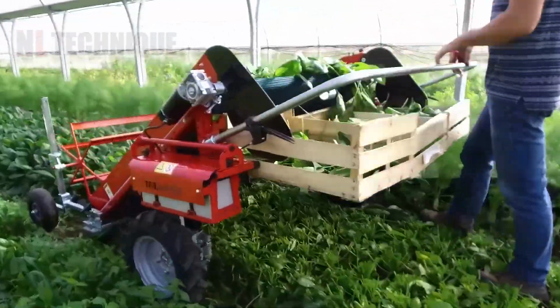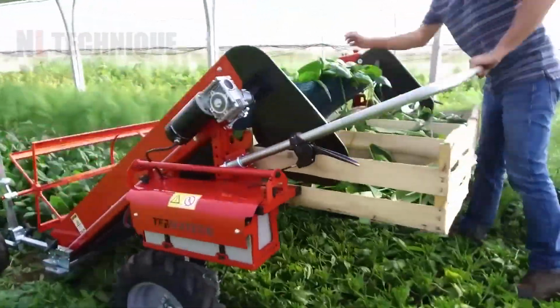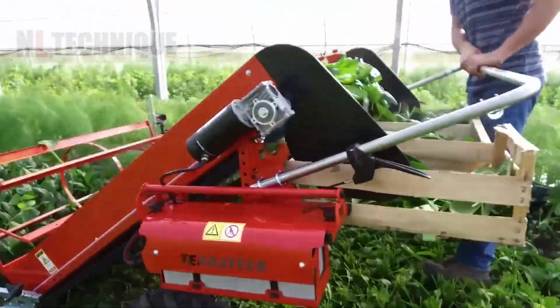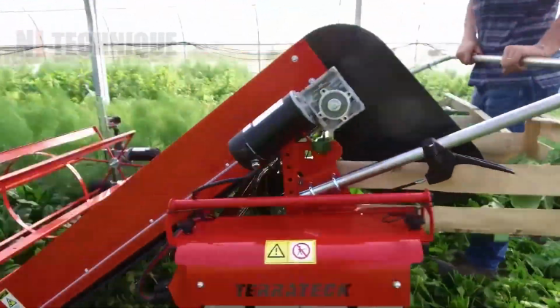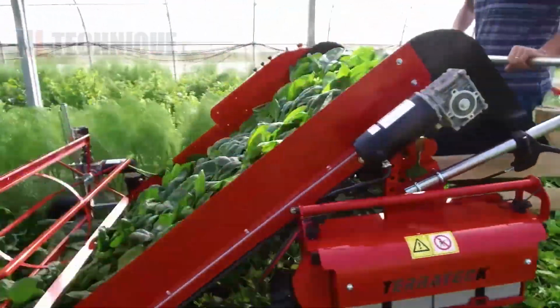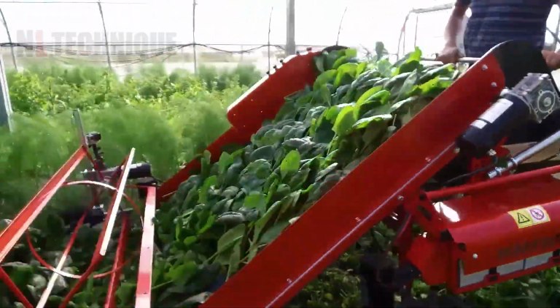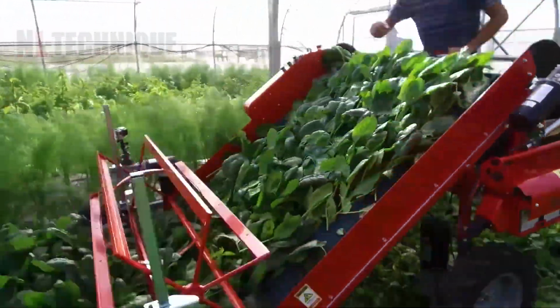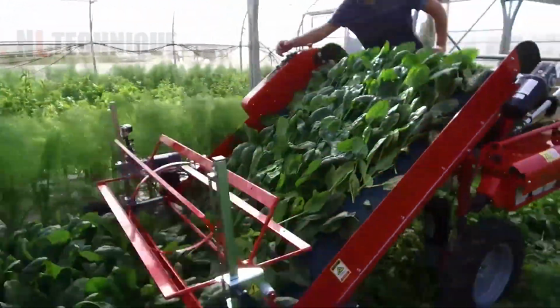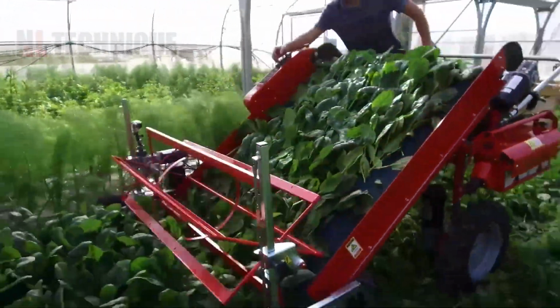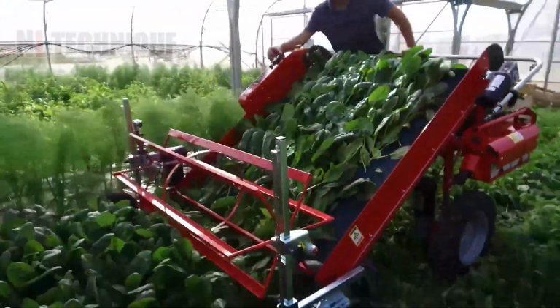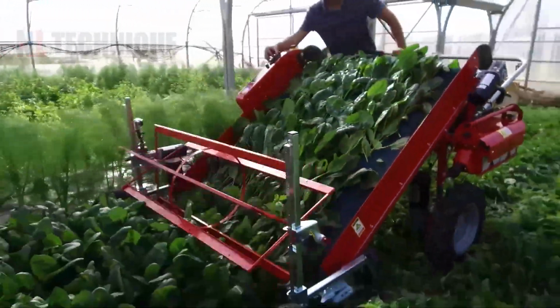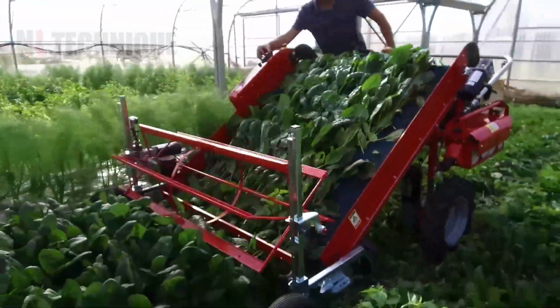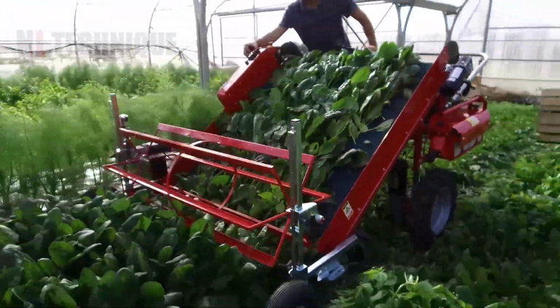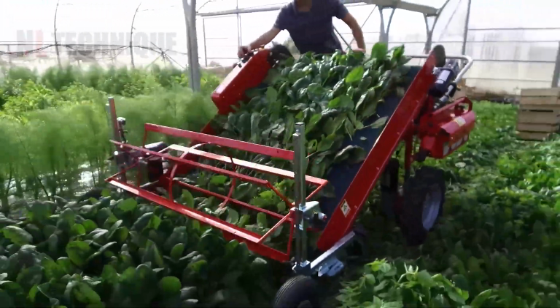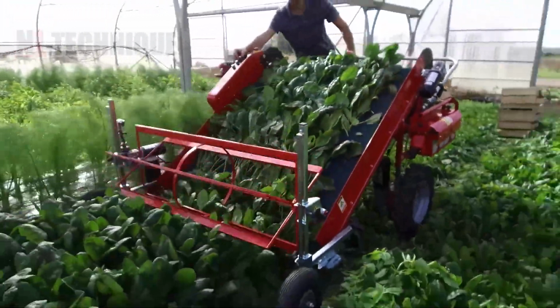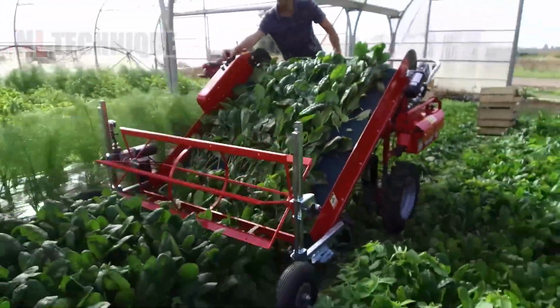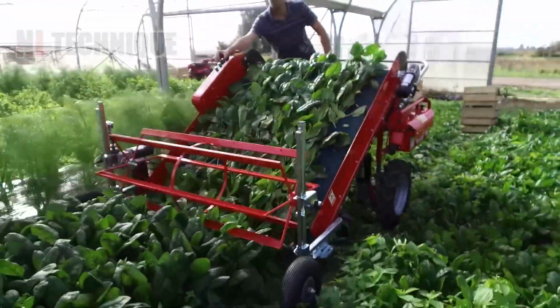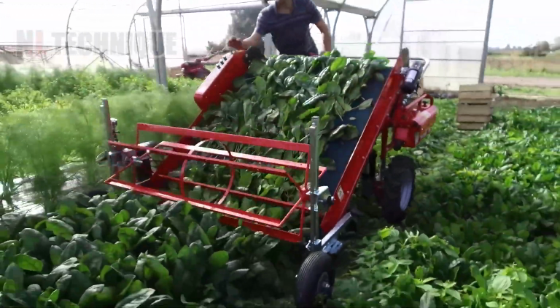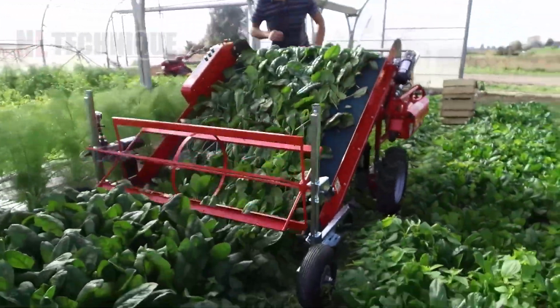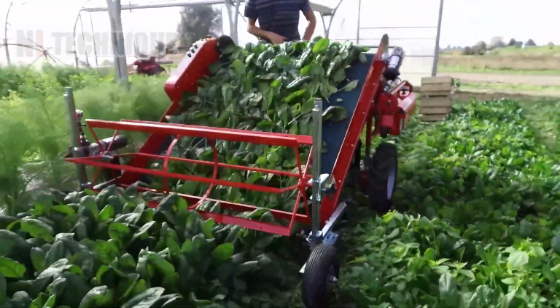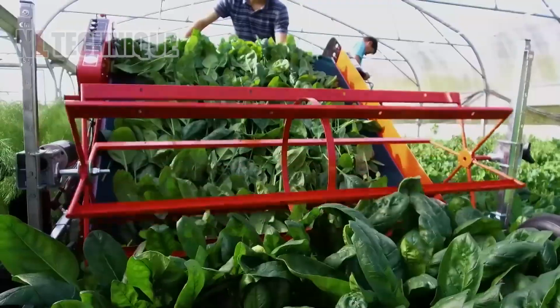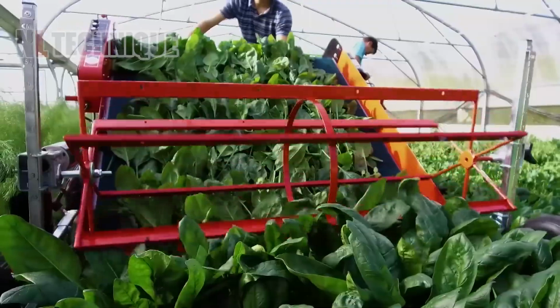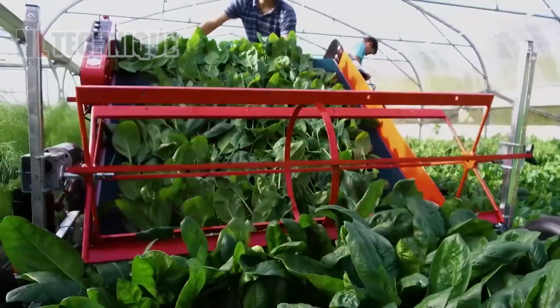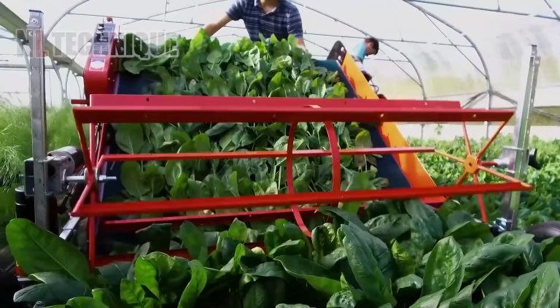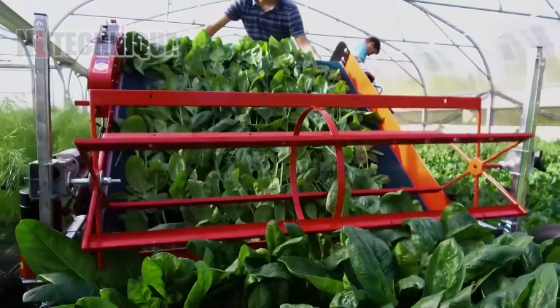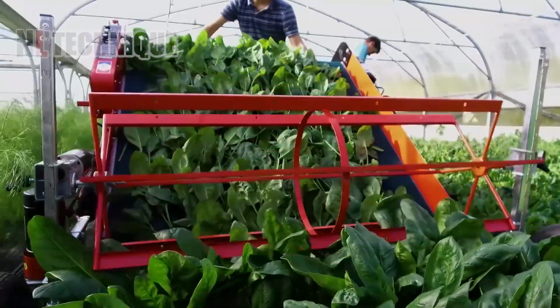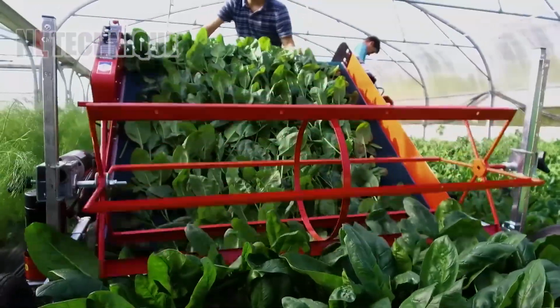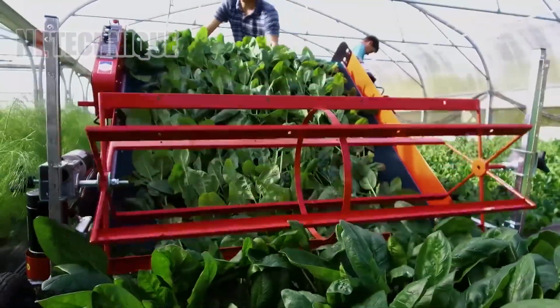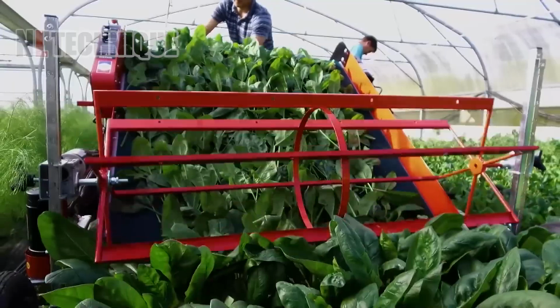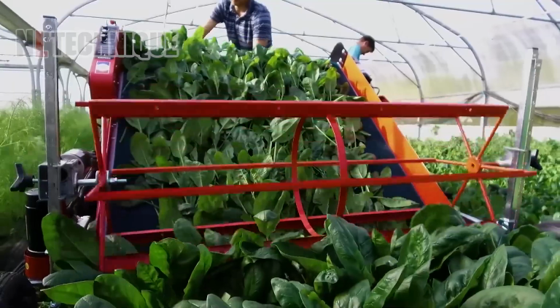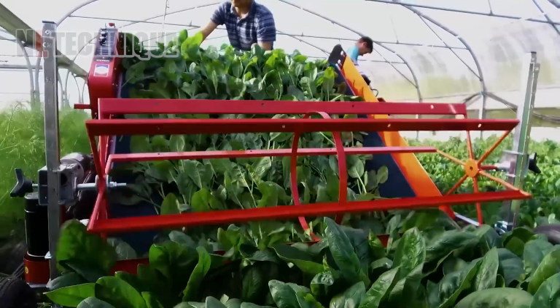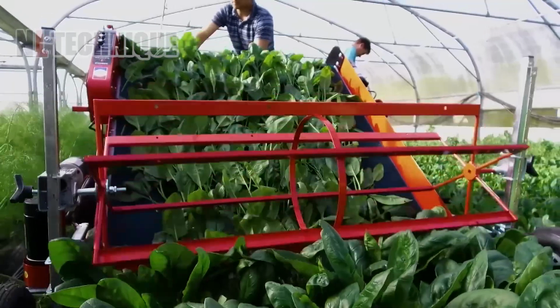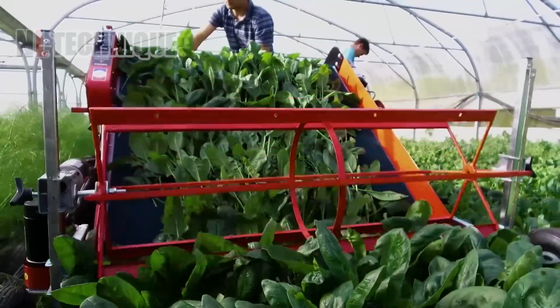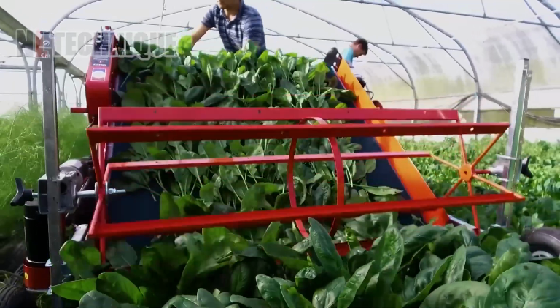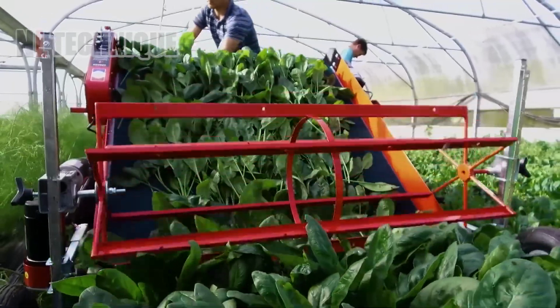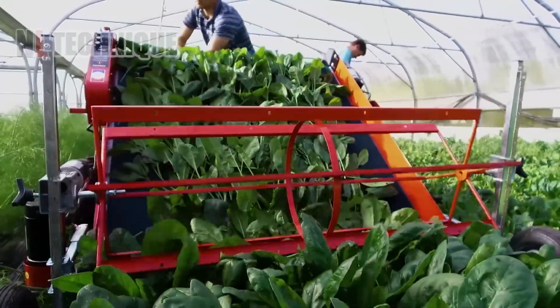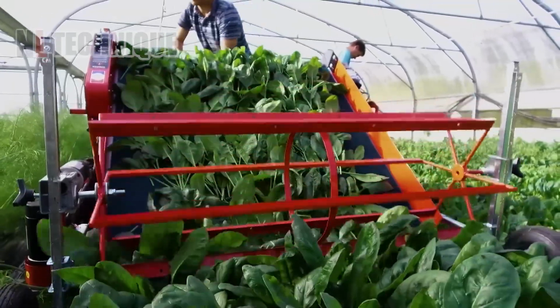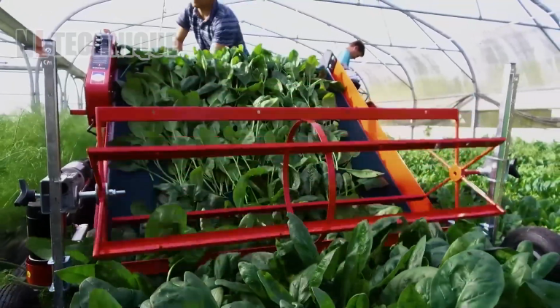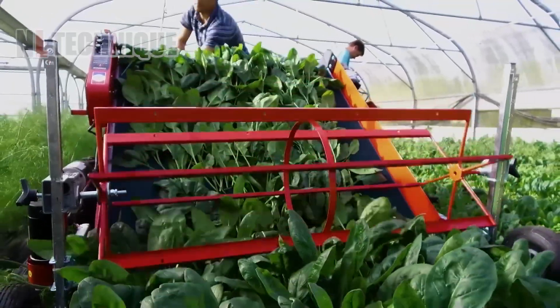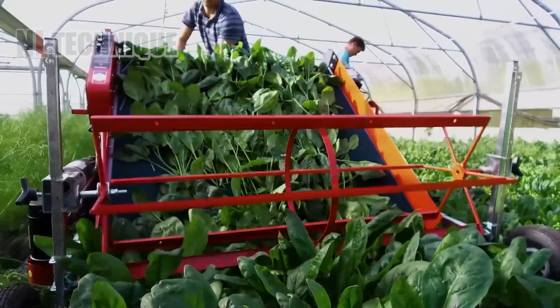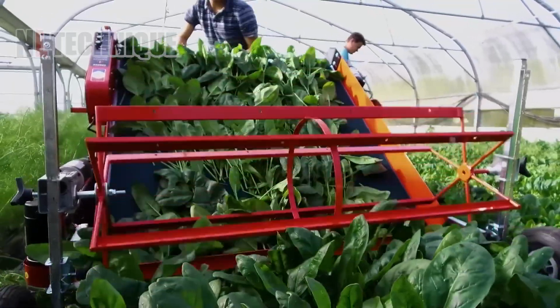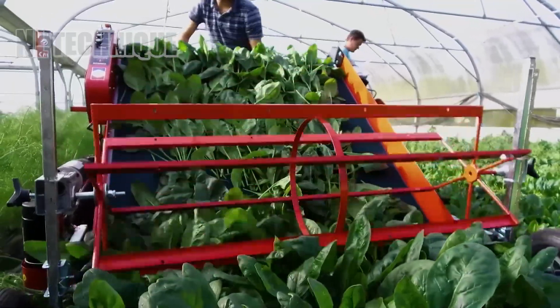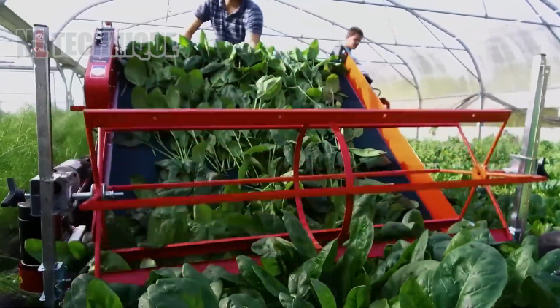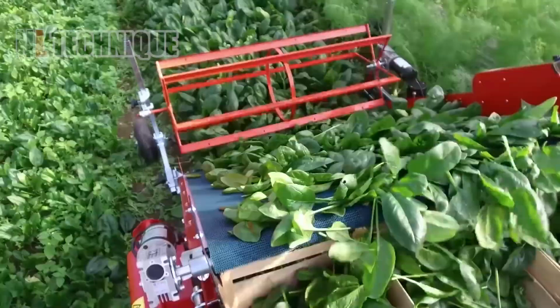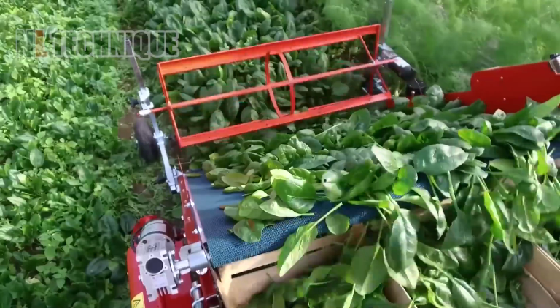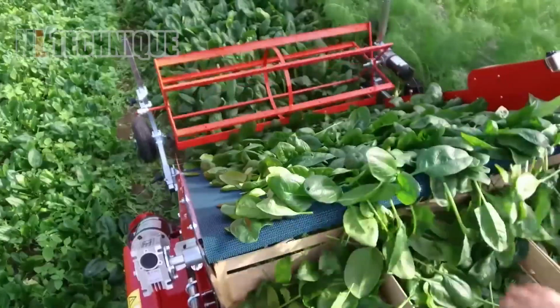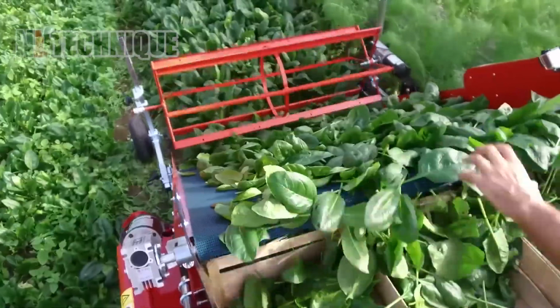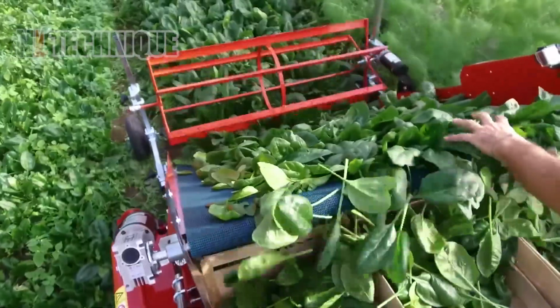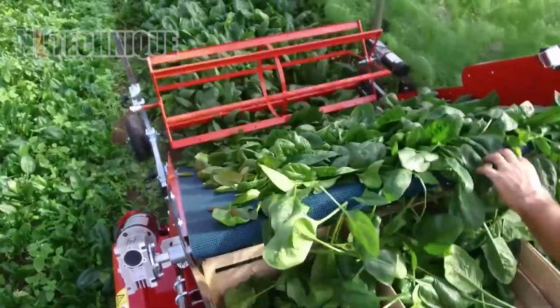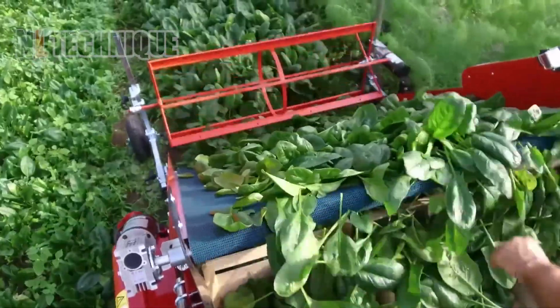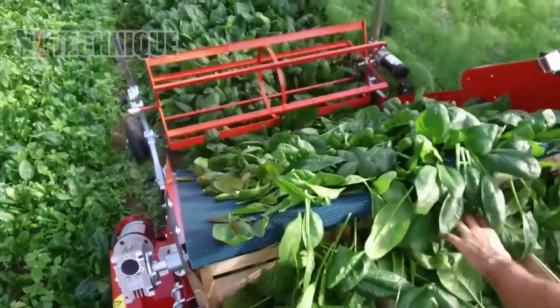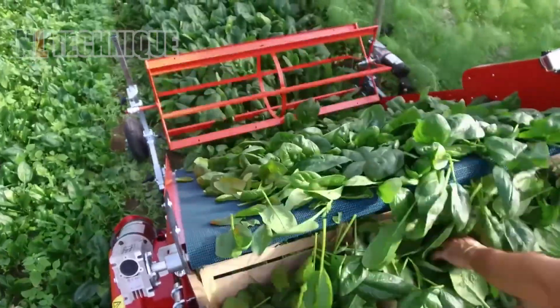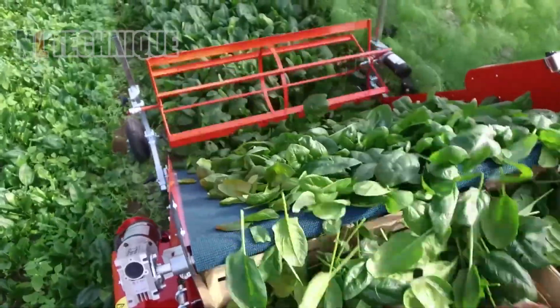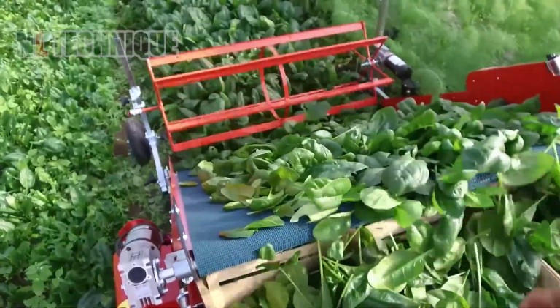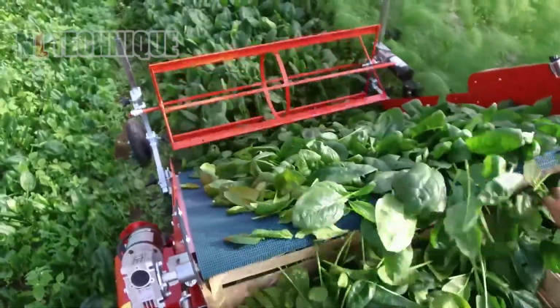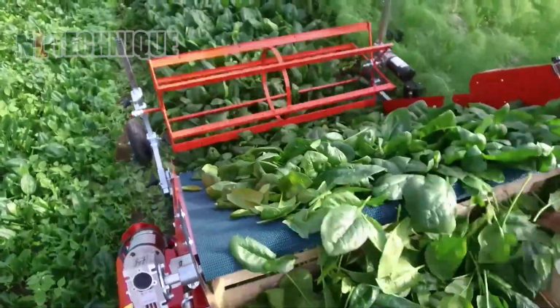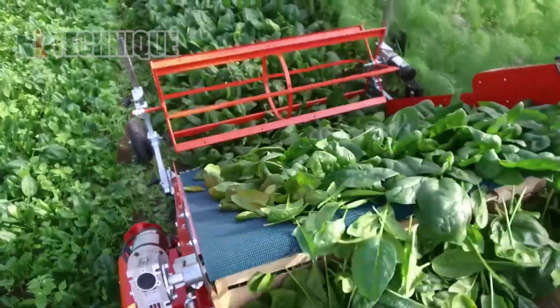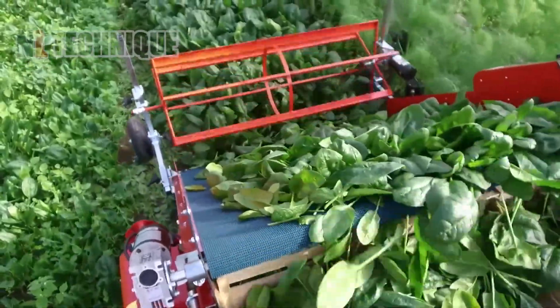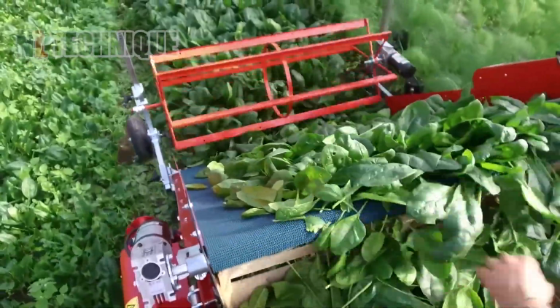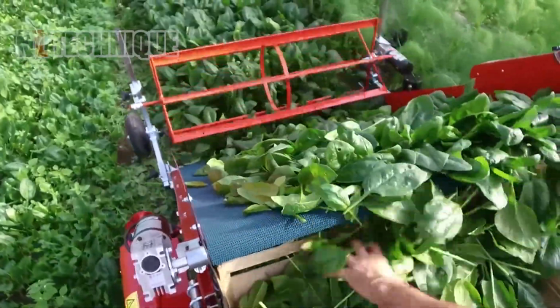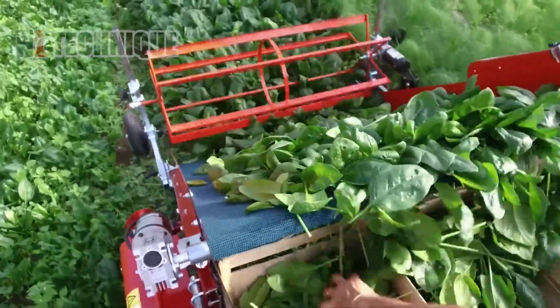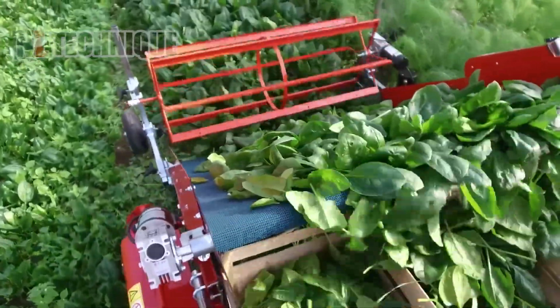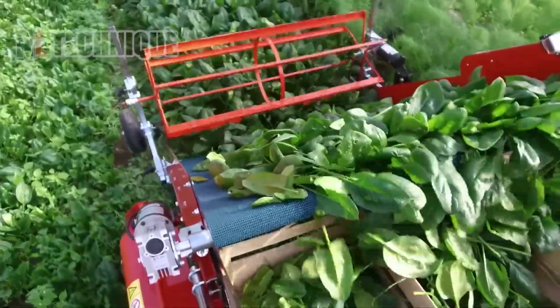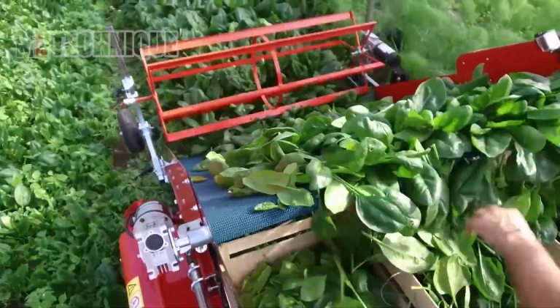The TerraTech baby leaf harvester has a 120 cm wide cutter bar that greatly aids in the daily picking of vegetation.